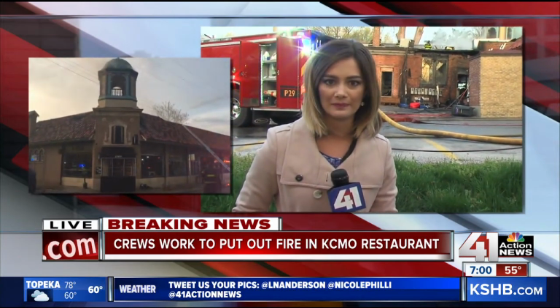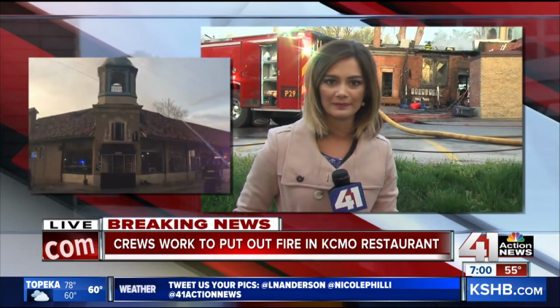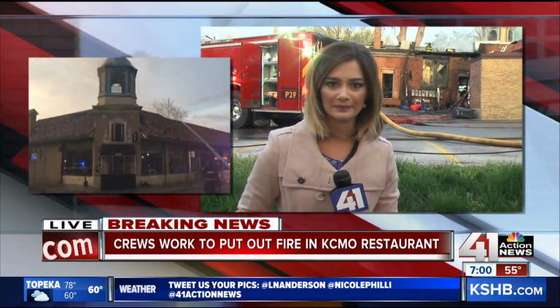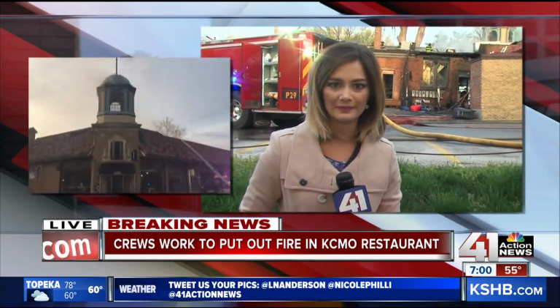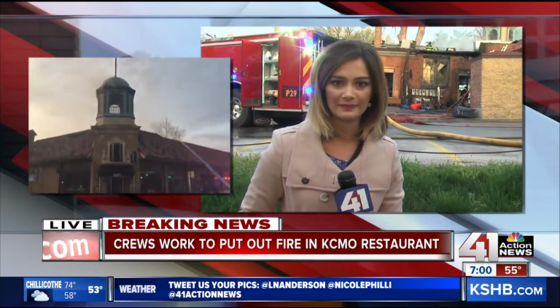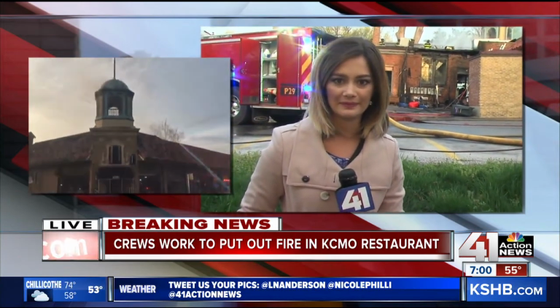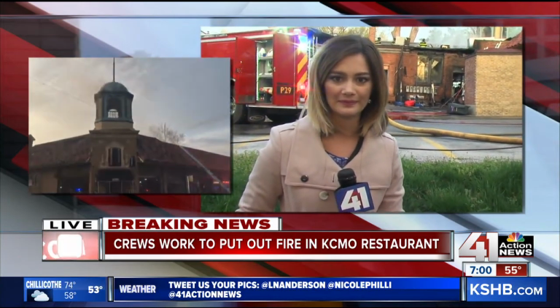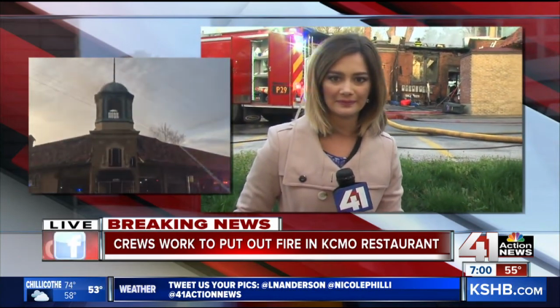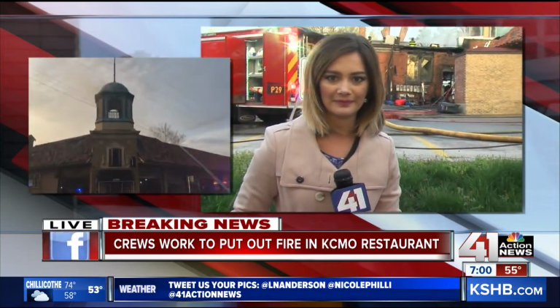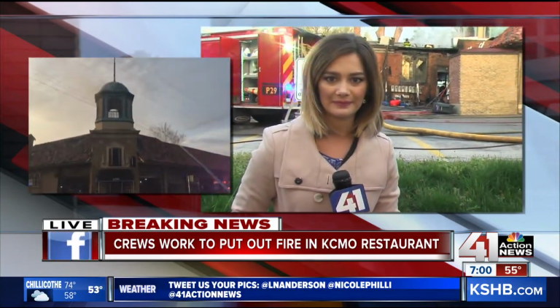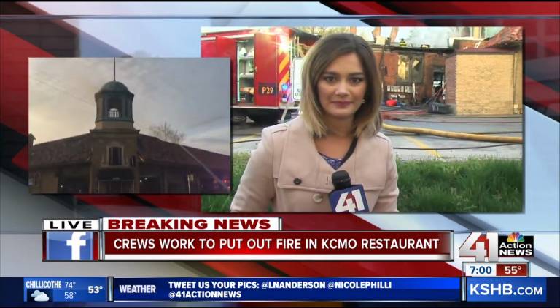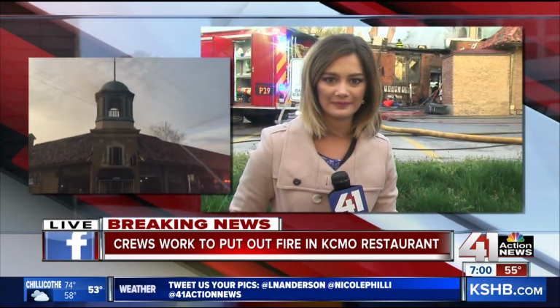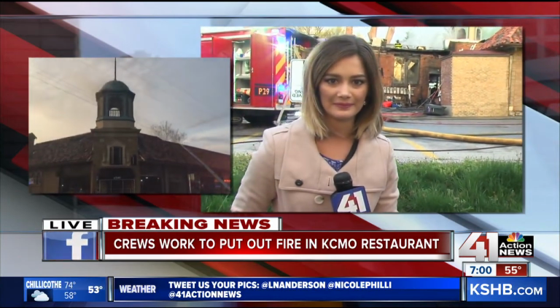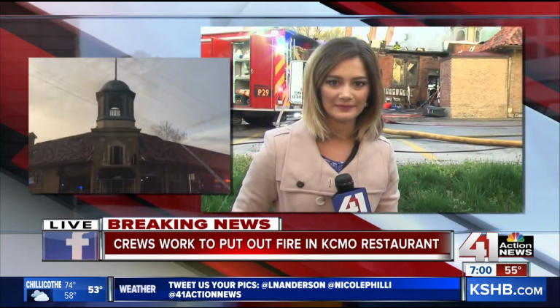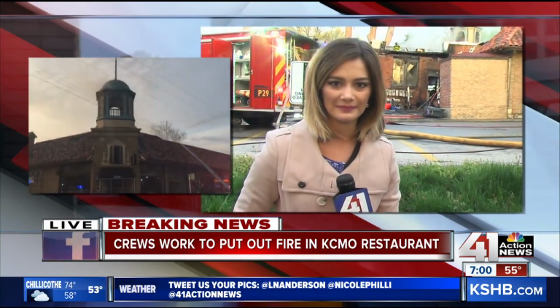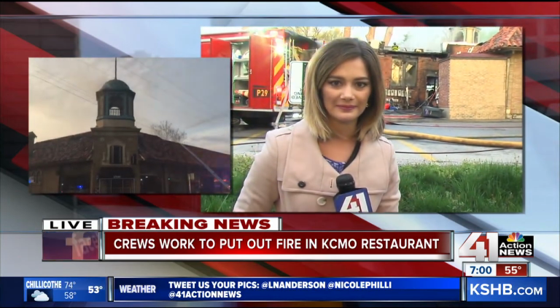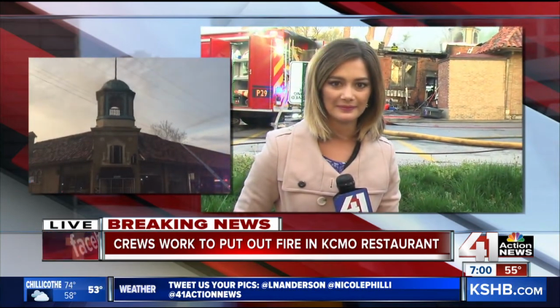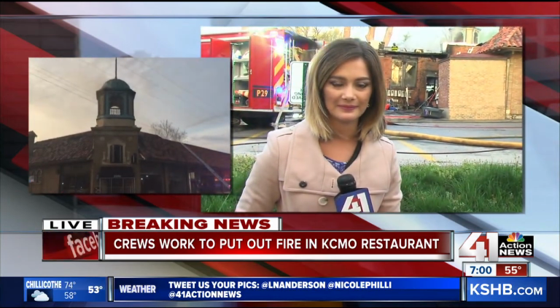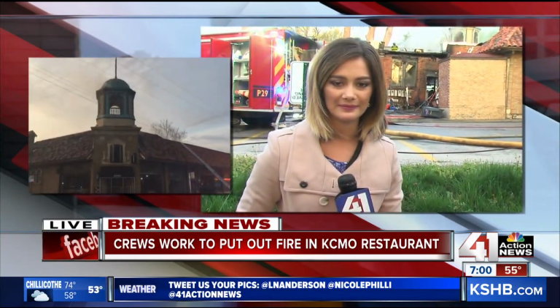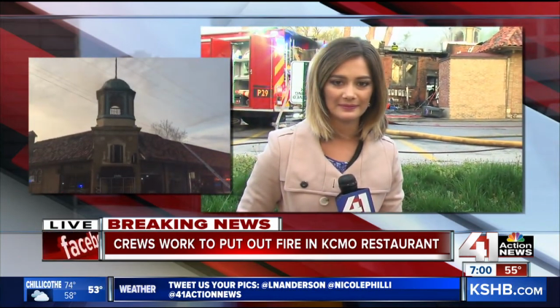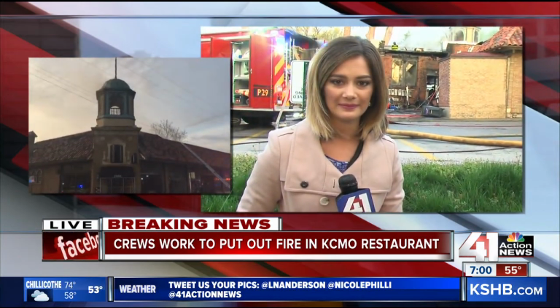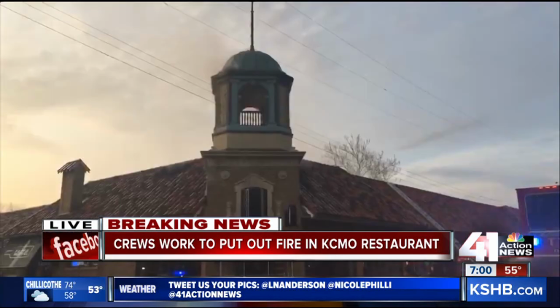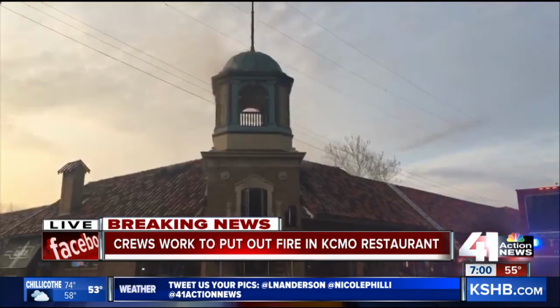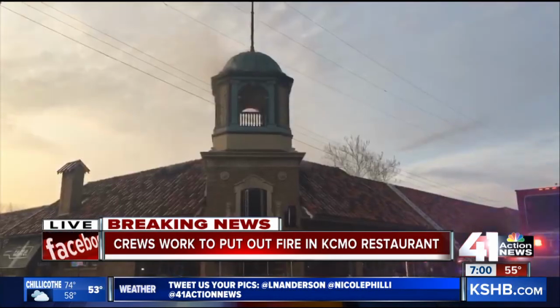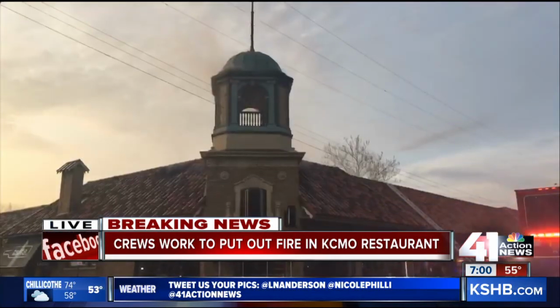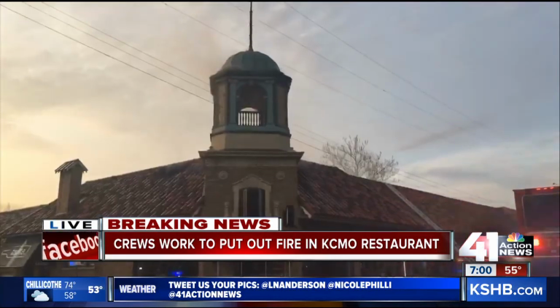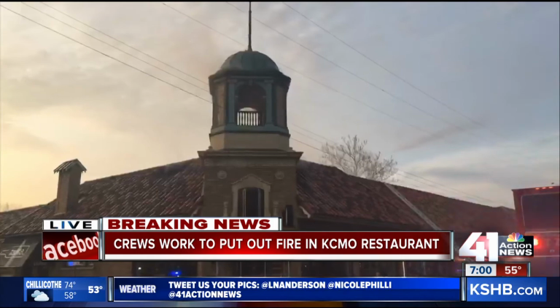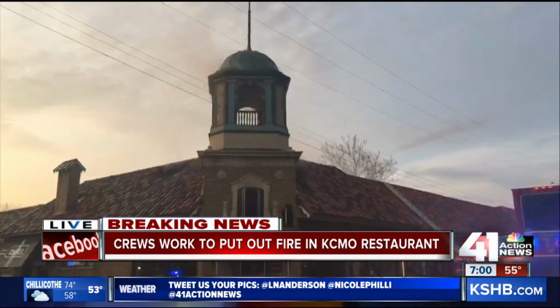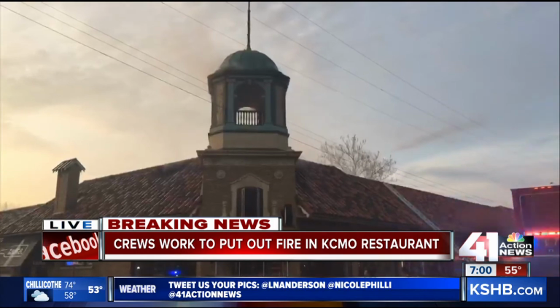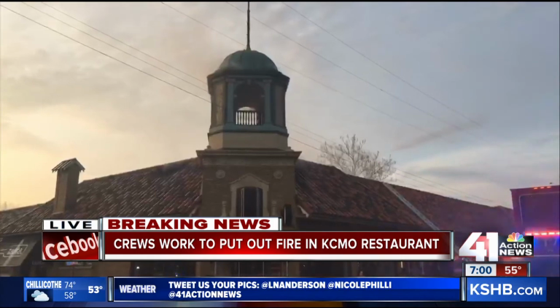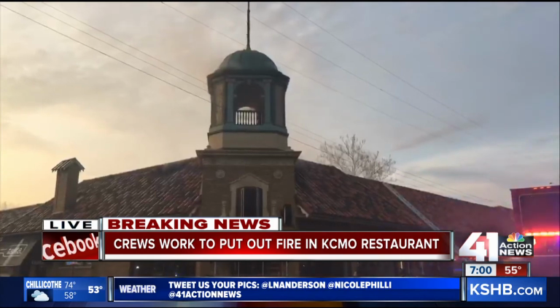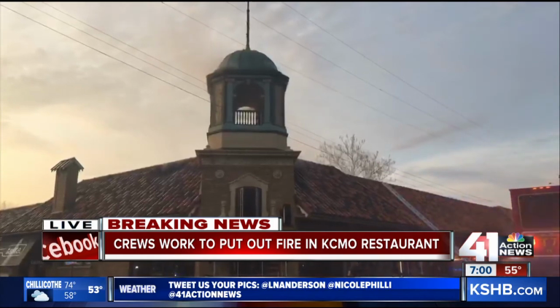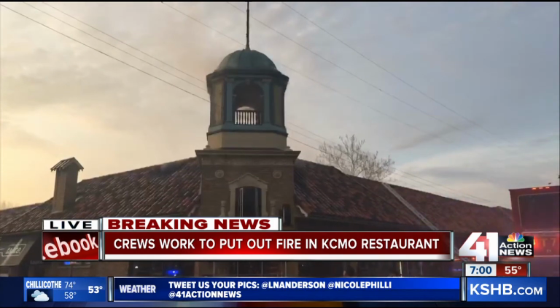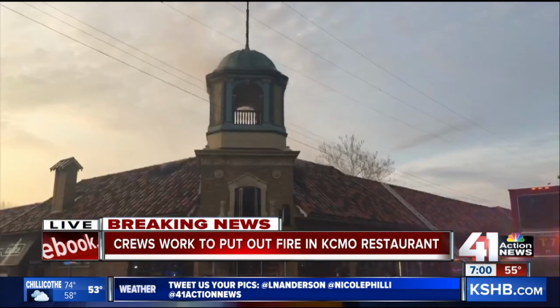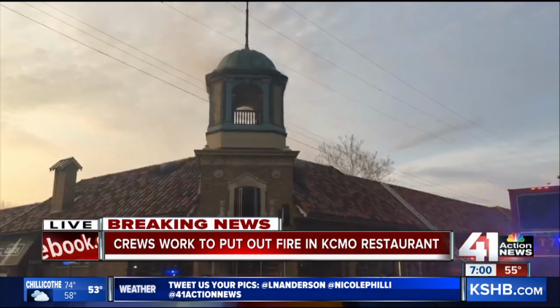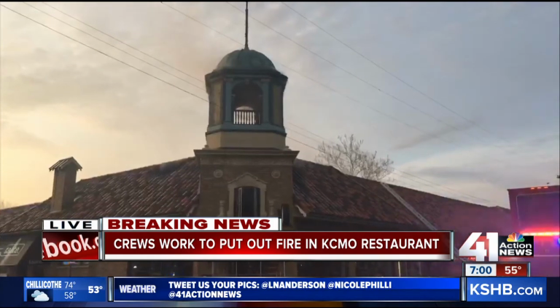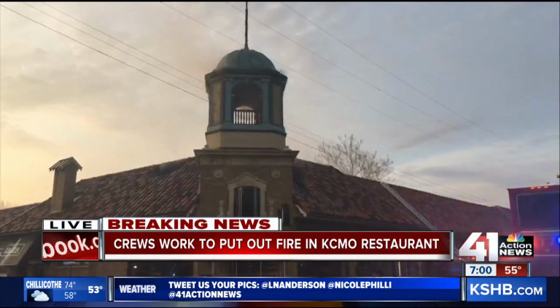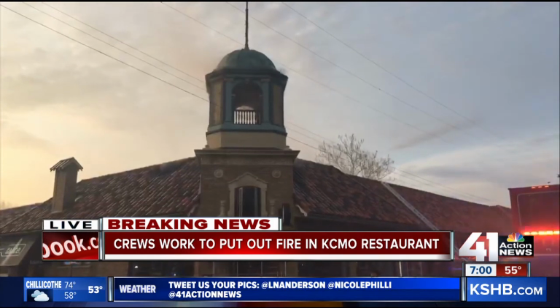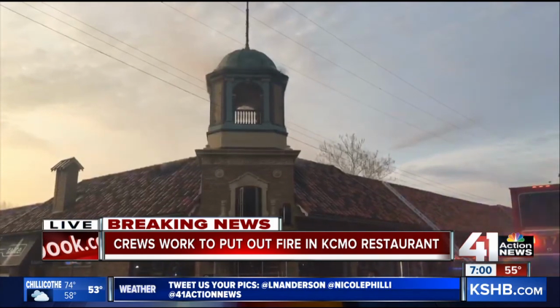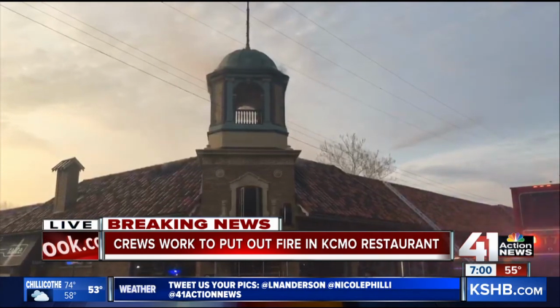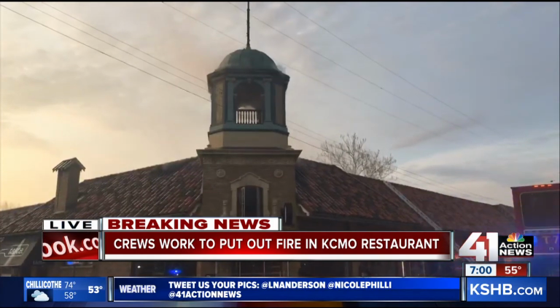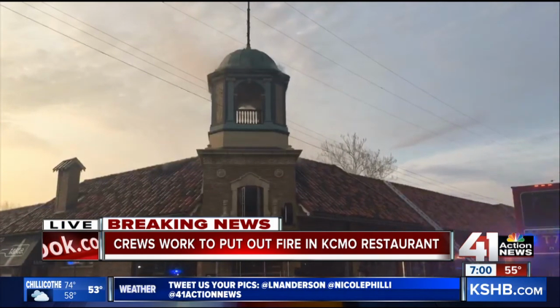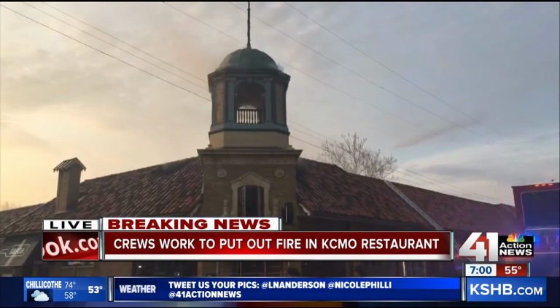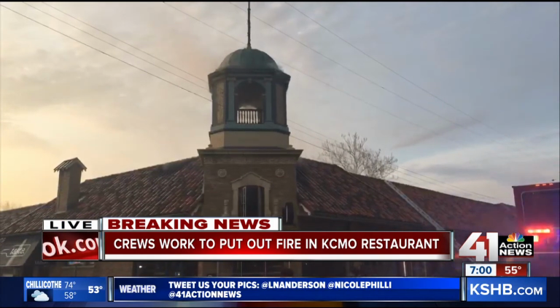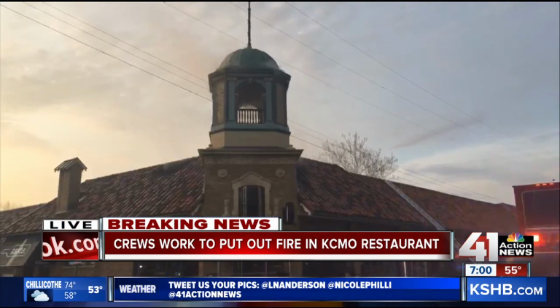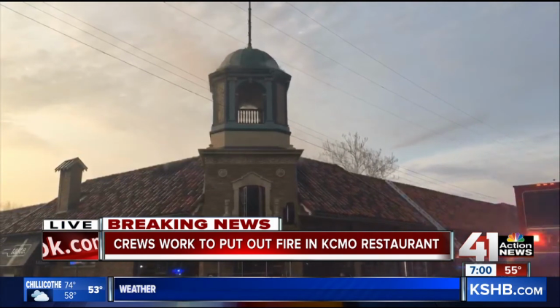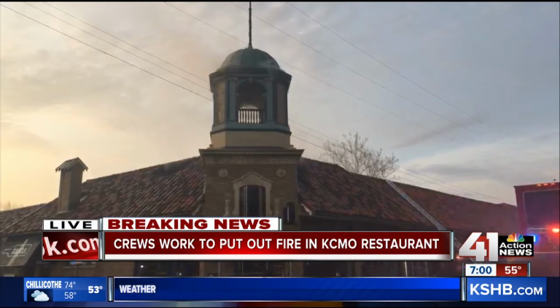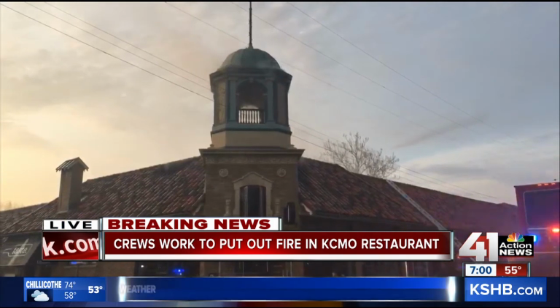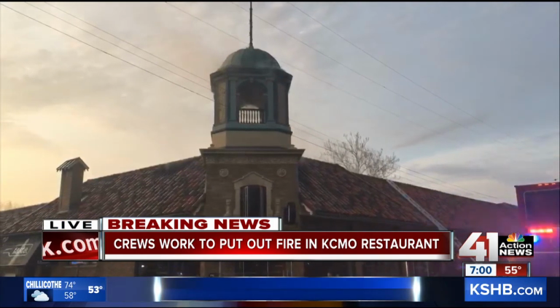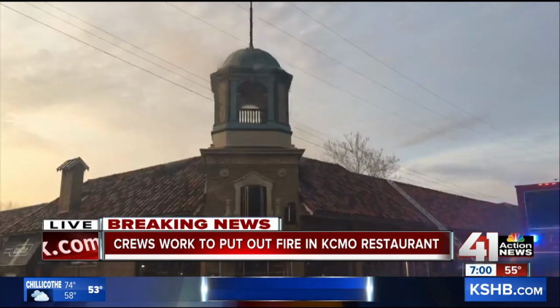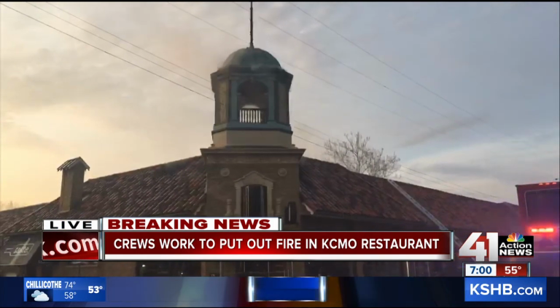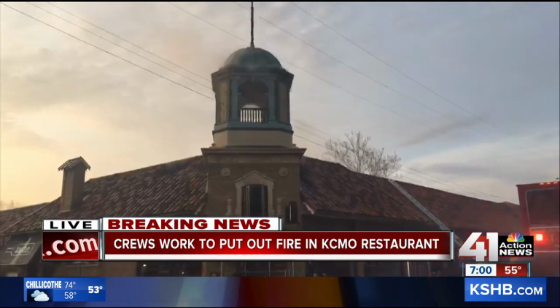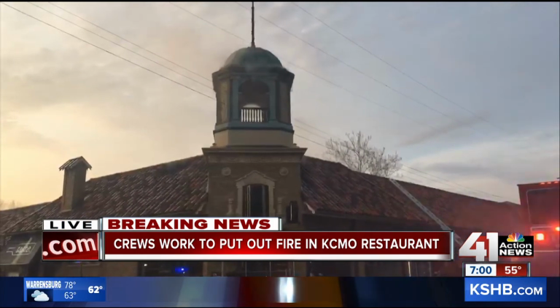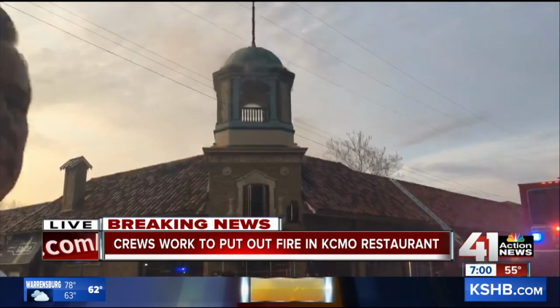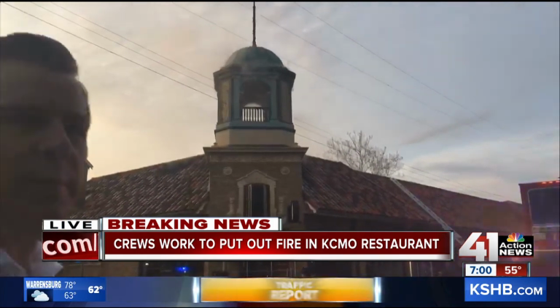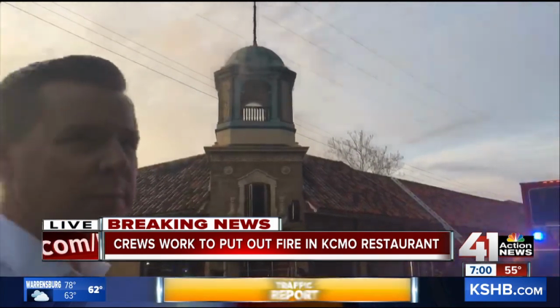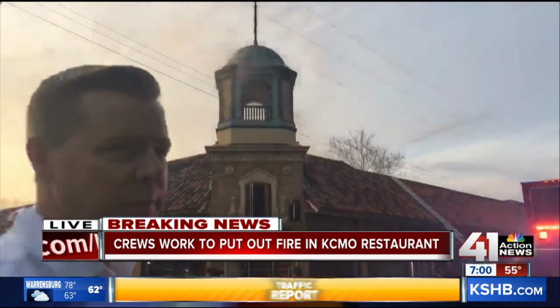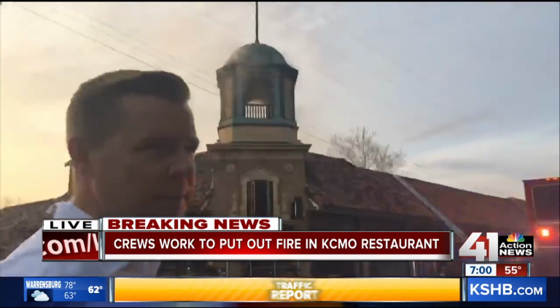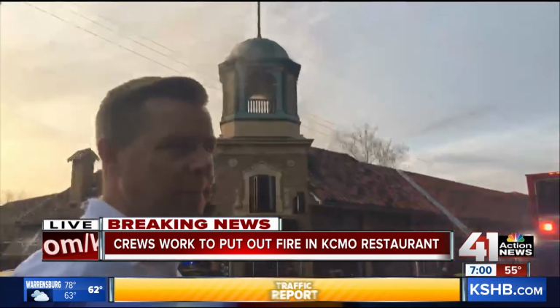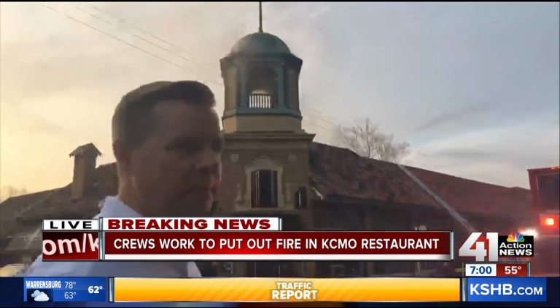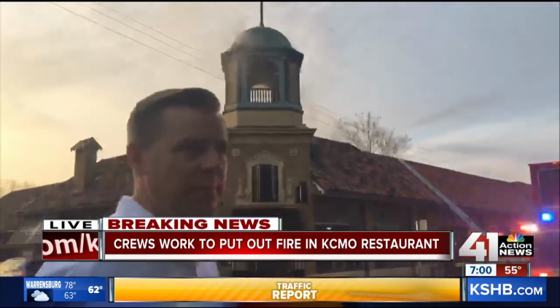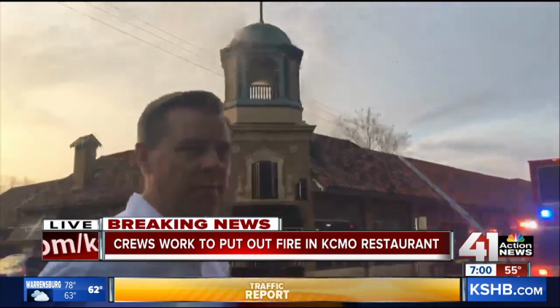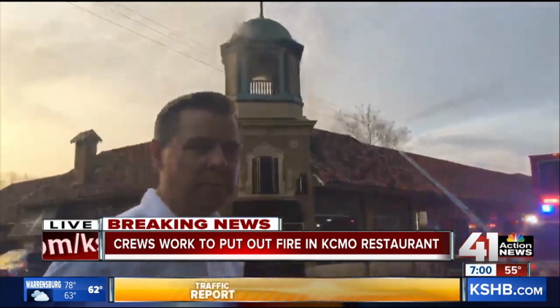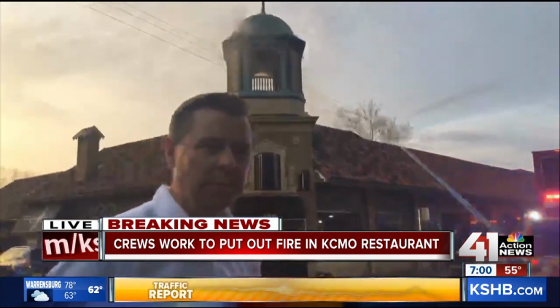Allie's there from one side of the restaurant. 41 Action News anchor Richard Sharp is on the other side of the building. Let's send it over to him to see what he's noticing.